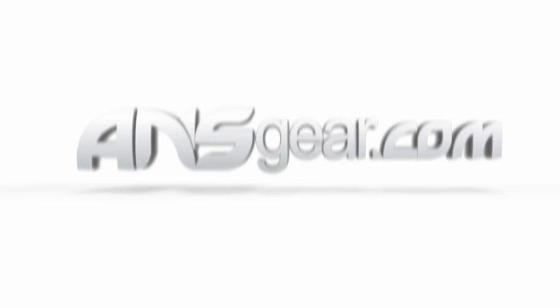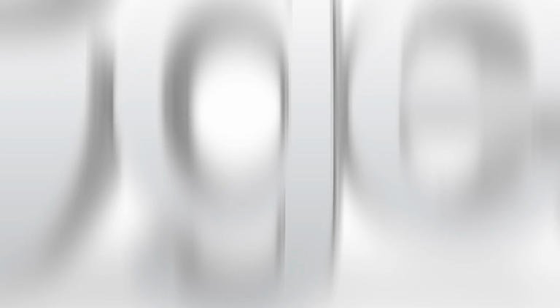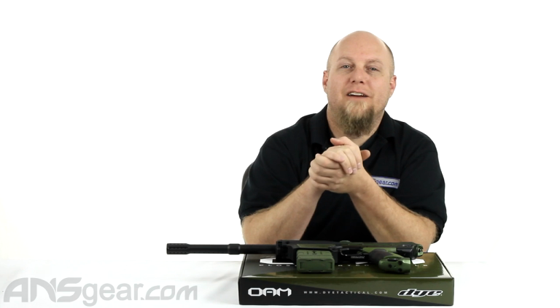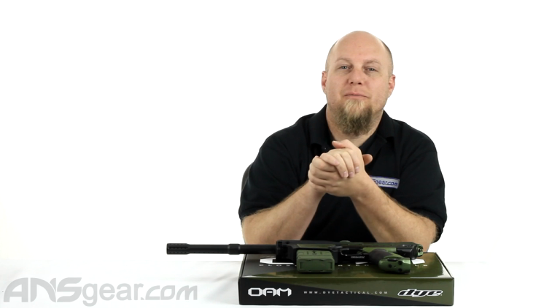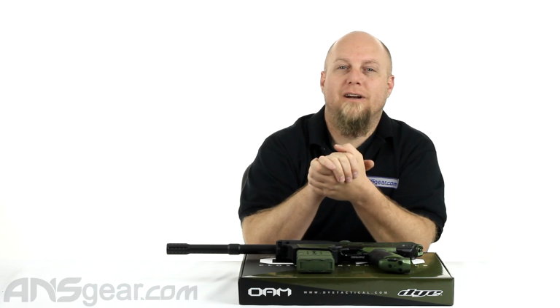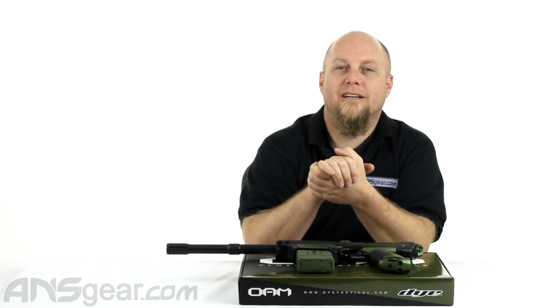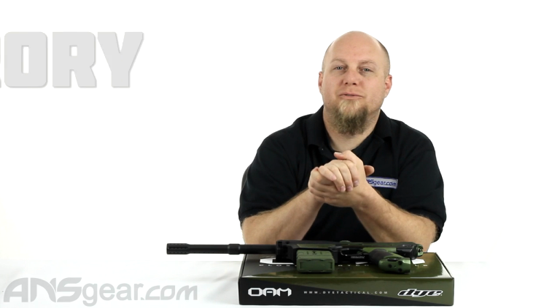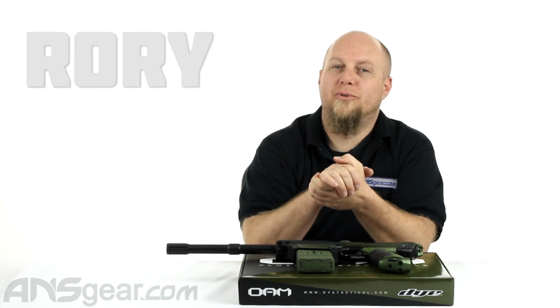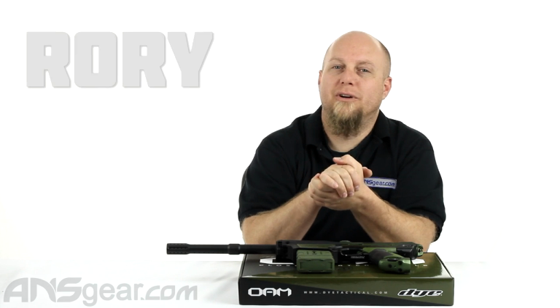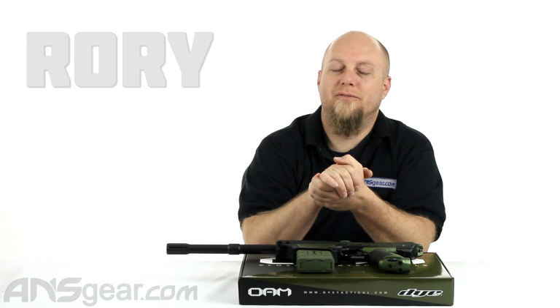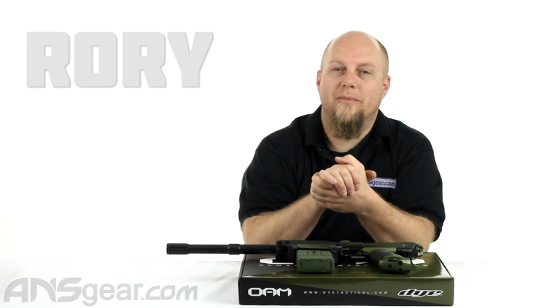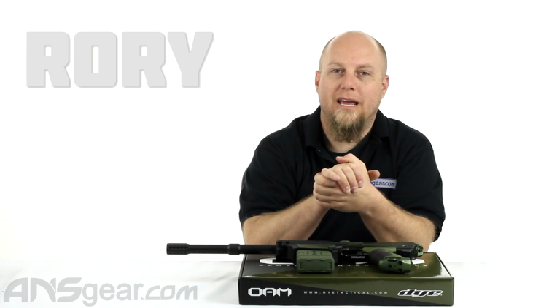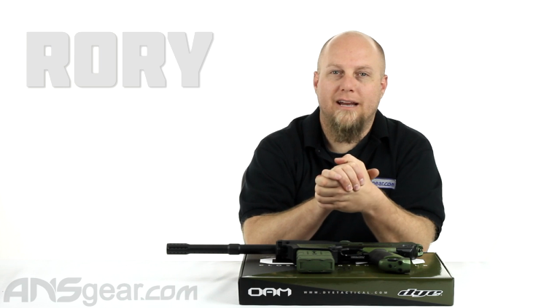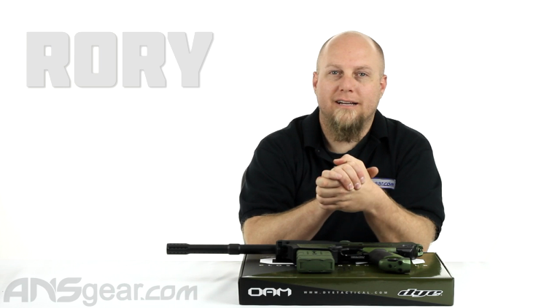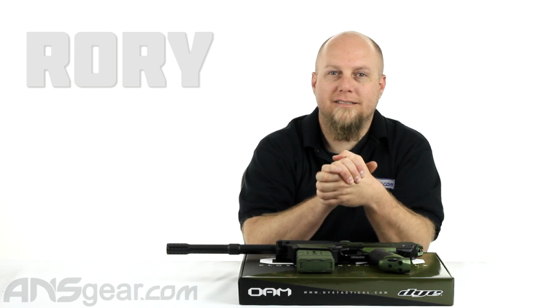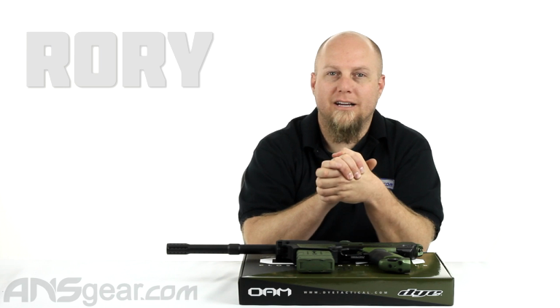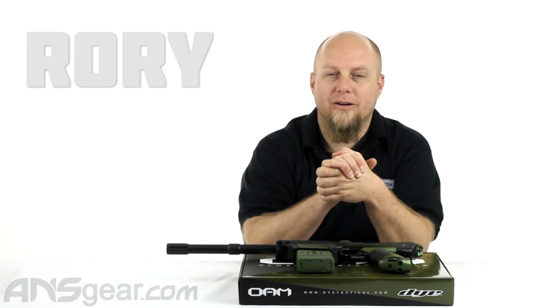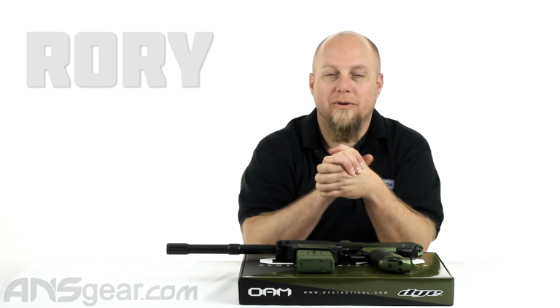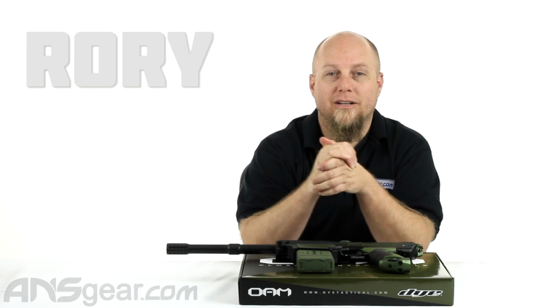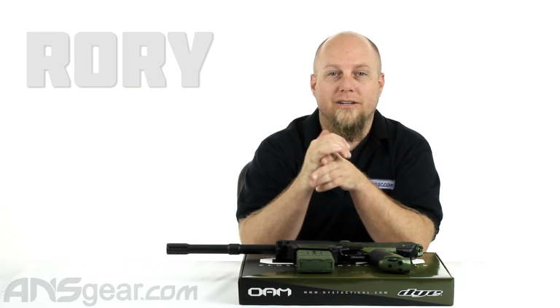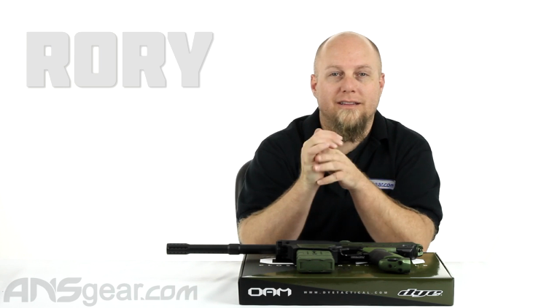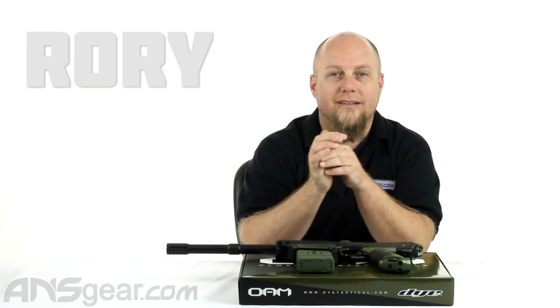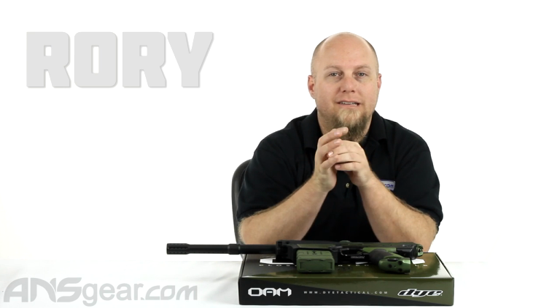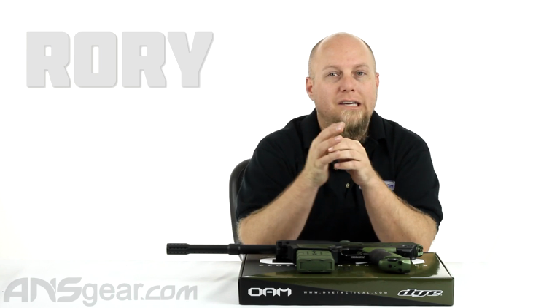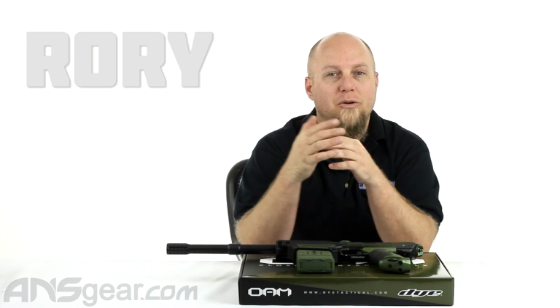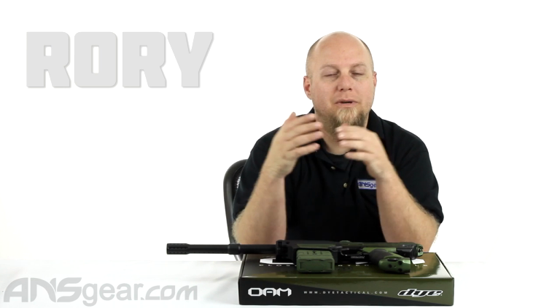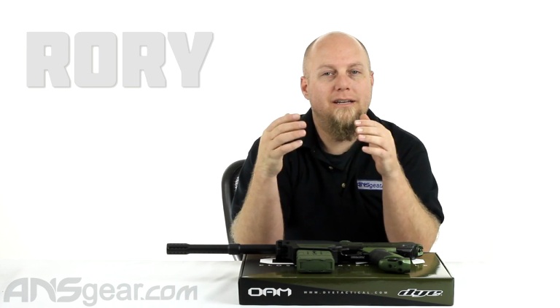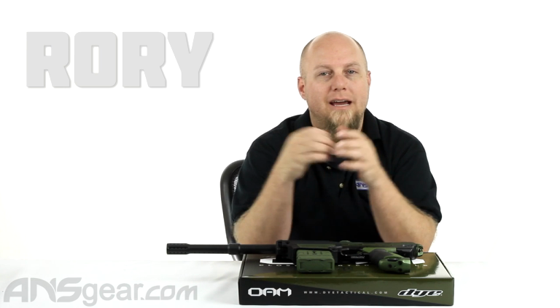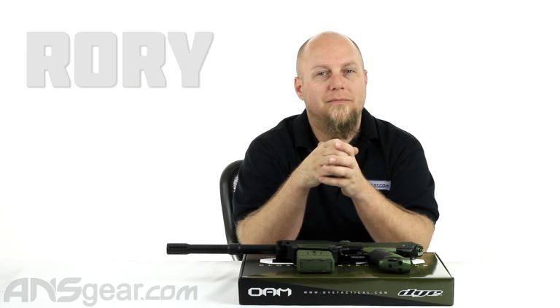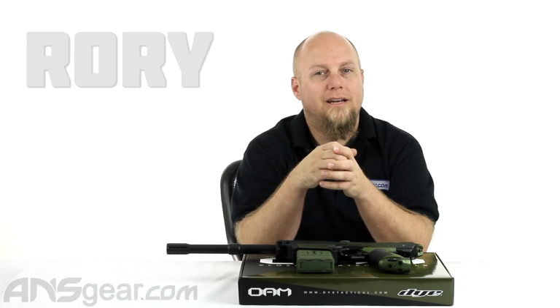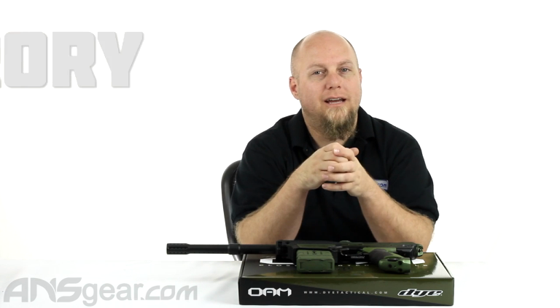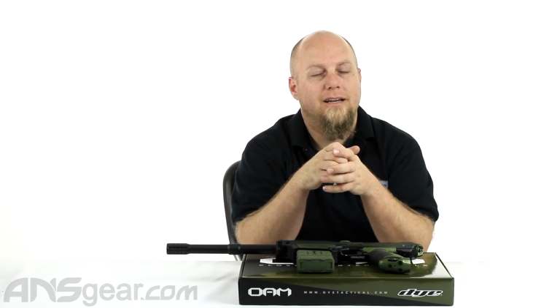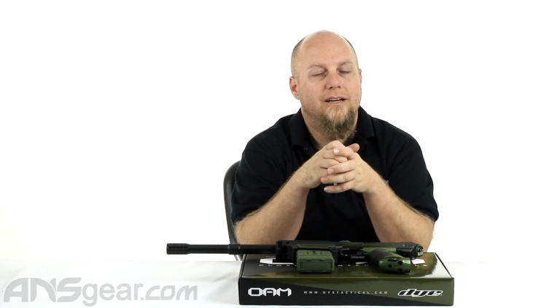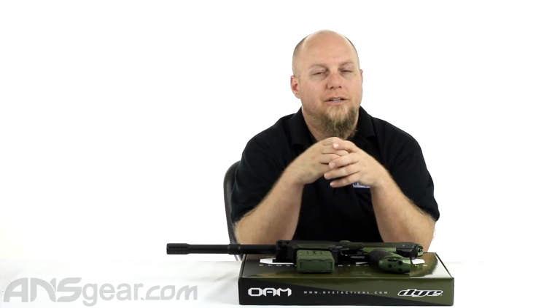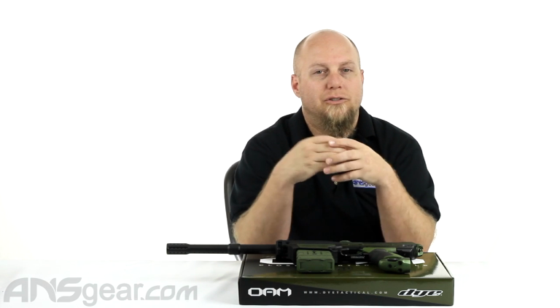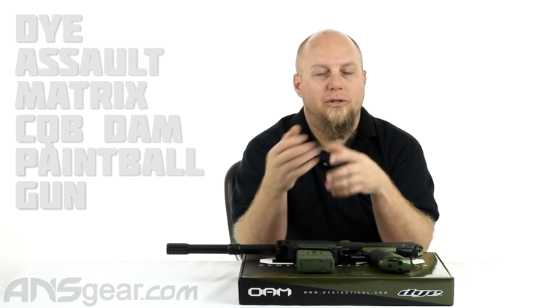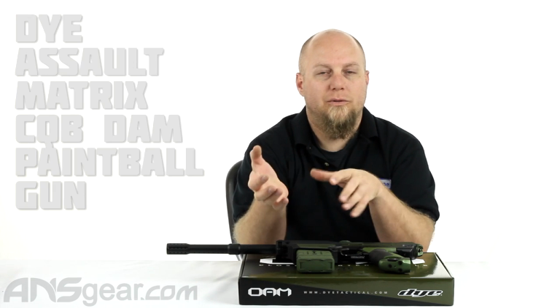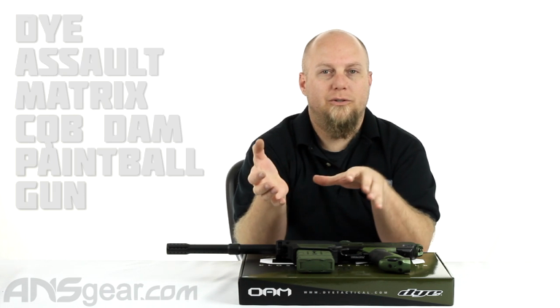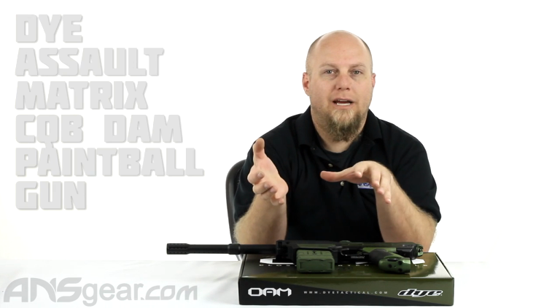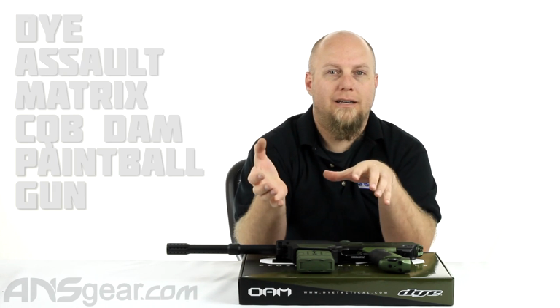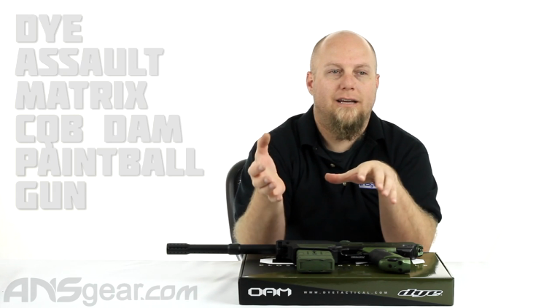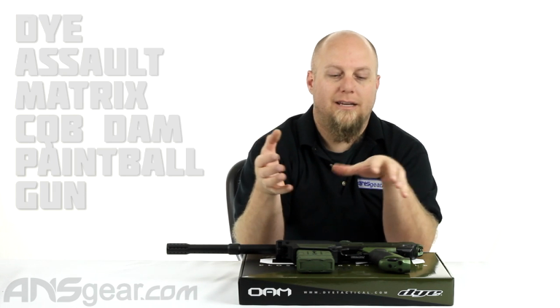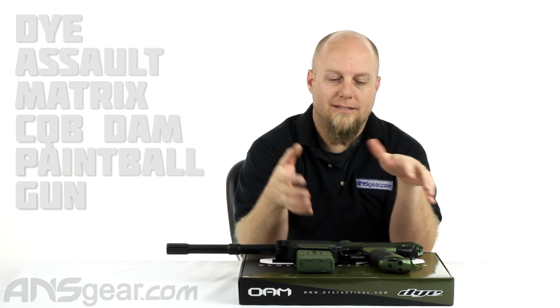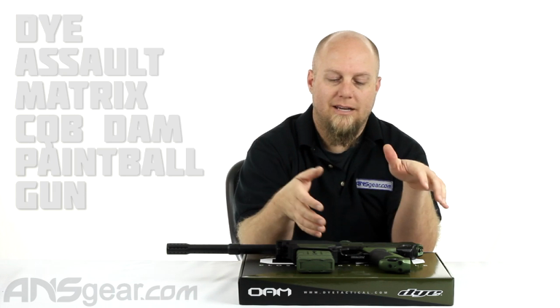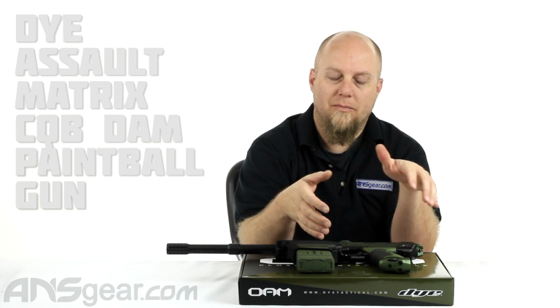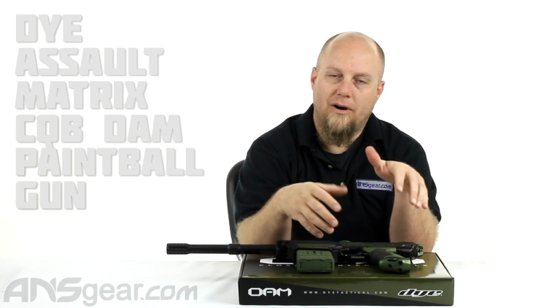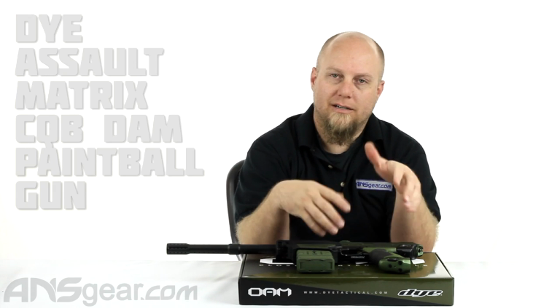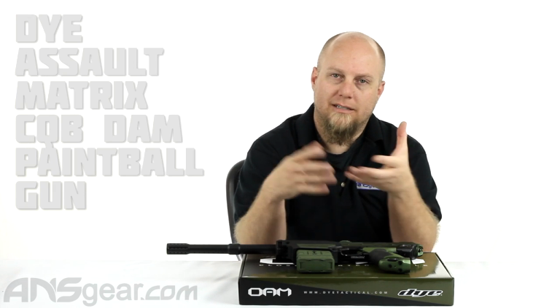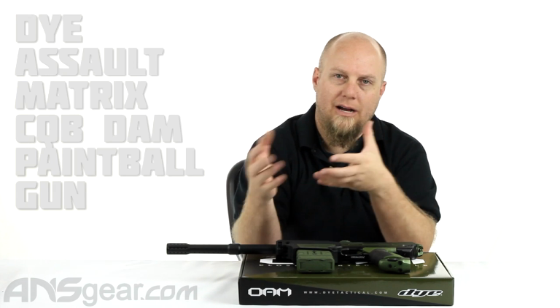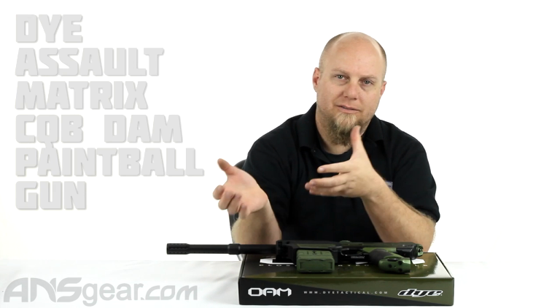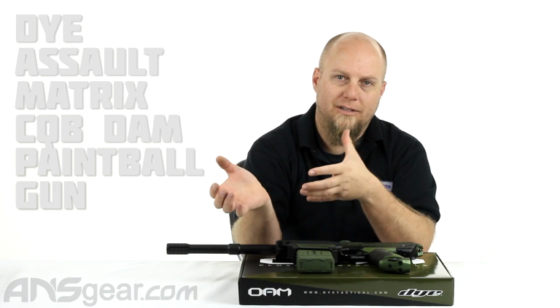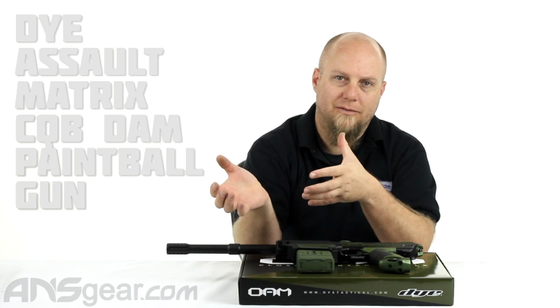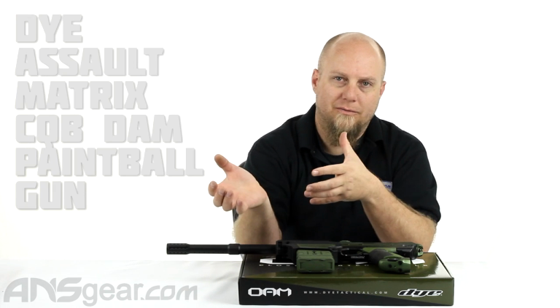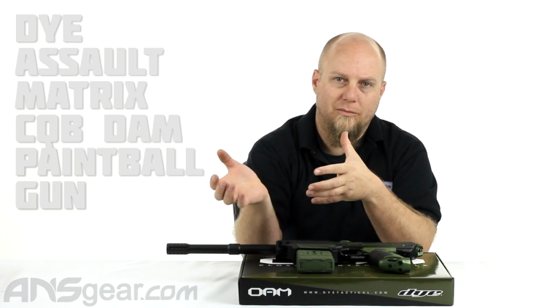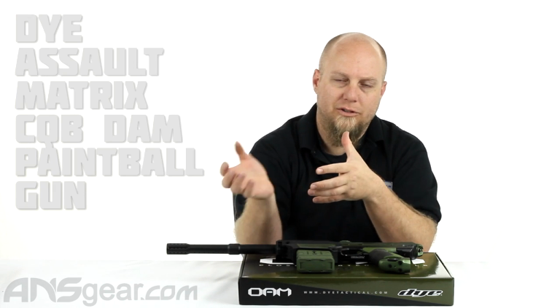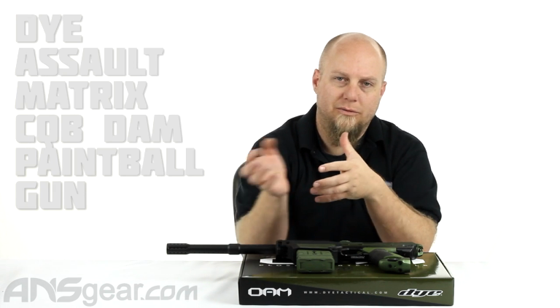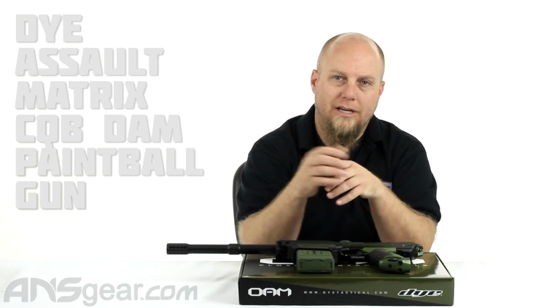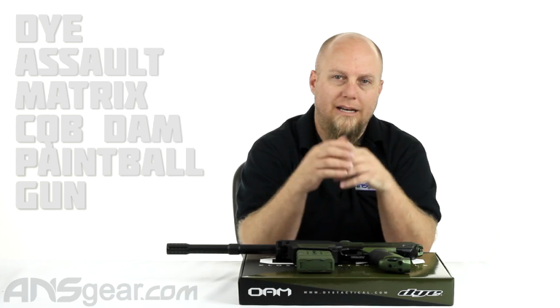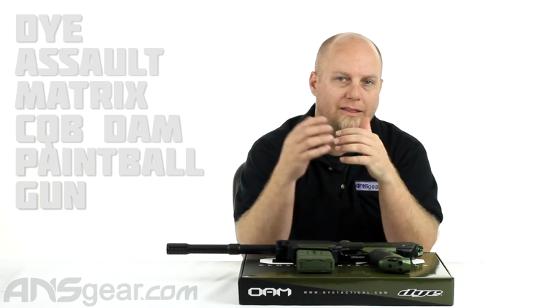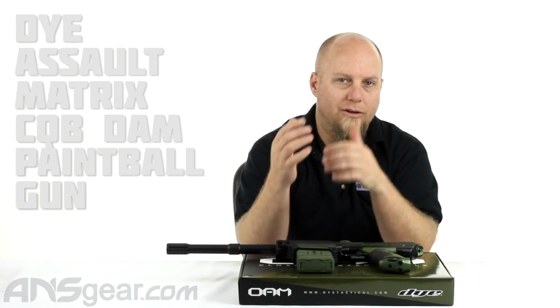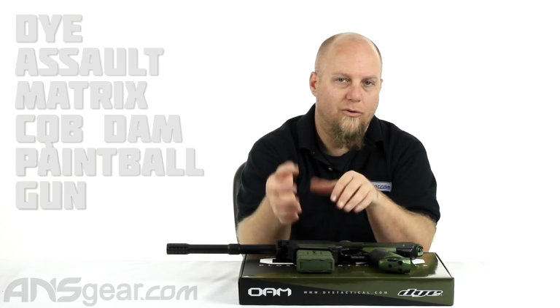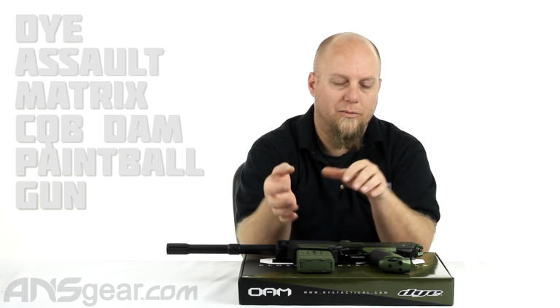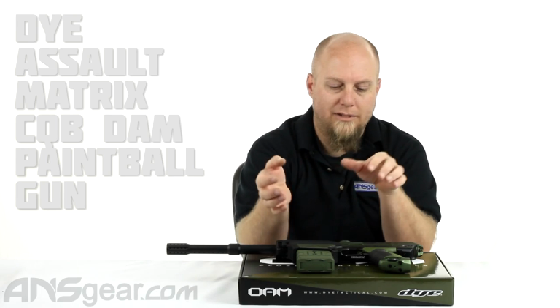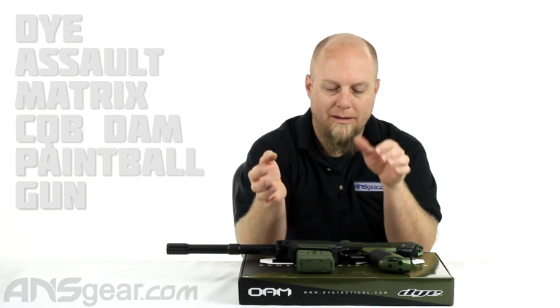Hey everybody, it's Rory from ANS Gear. We're gonna look at the CQB DAM today, show you what you get inside the box and how it's different from what you'd get in the normal DAM.